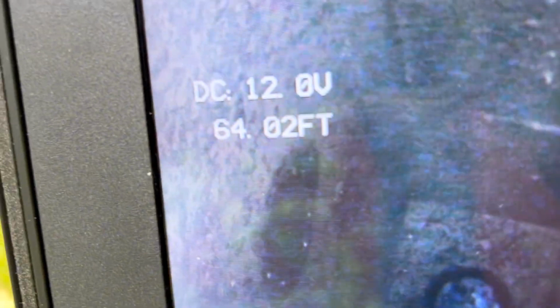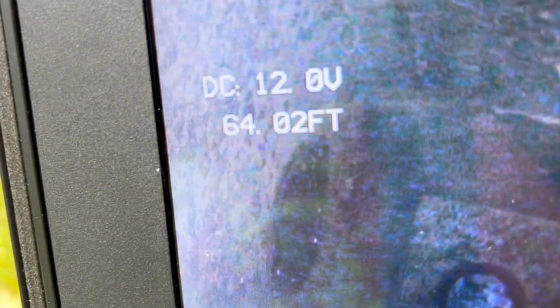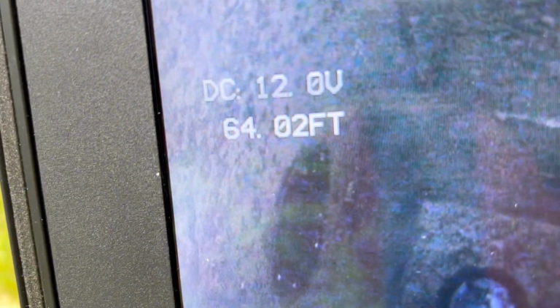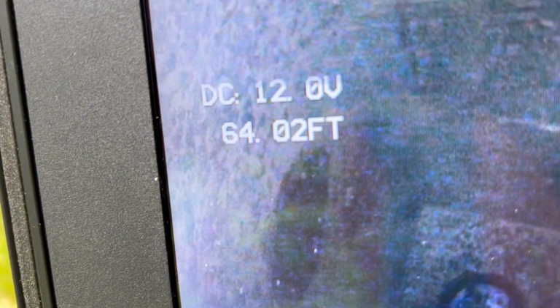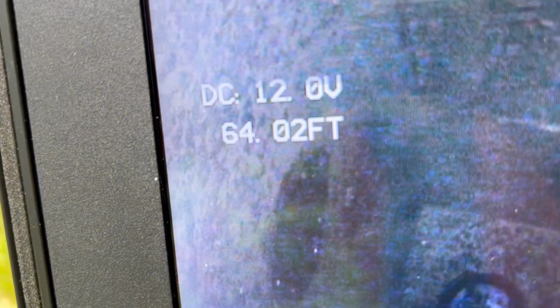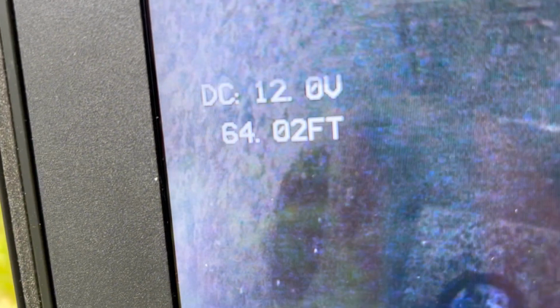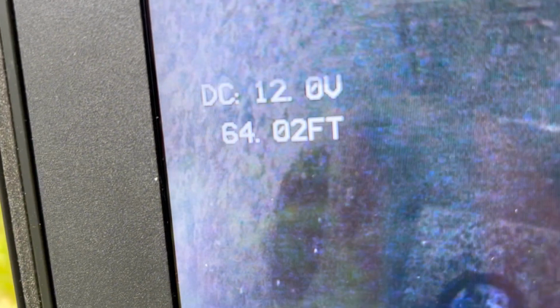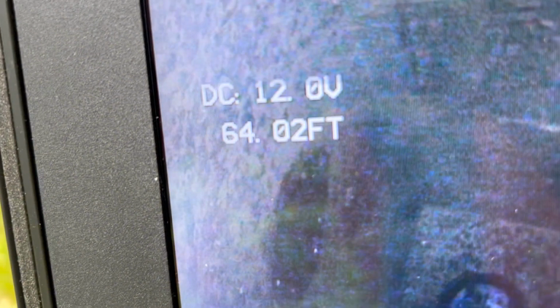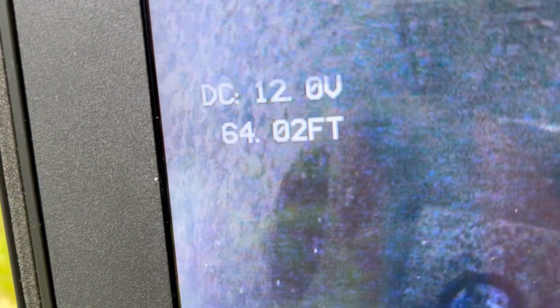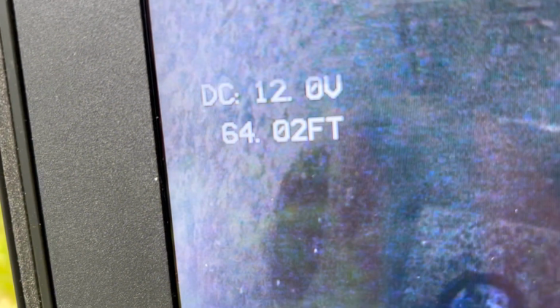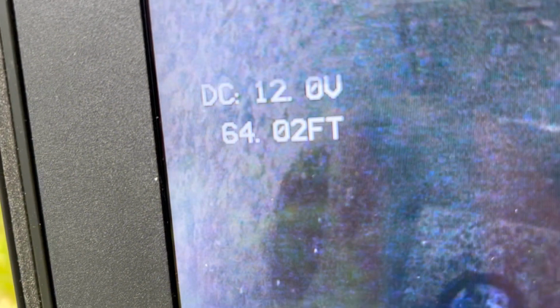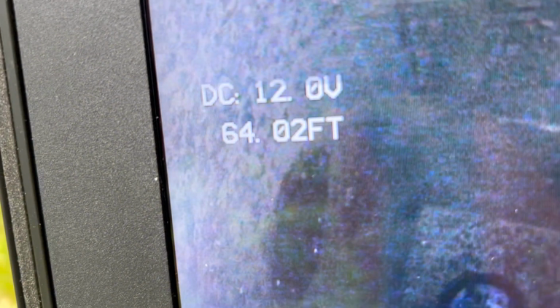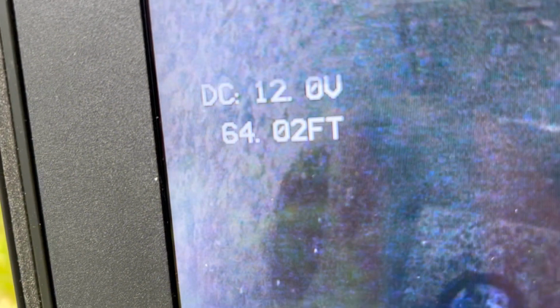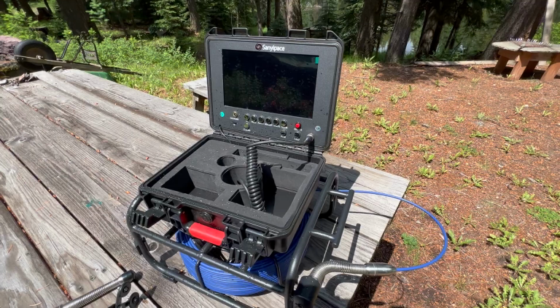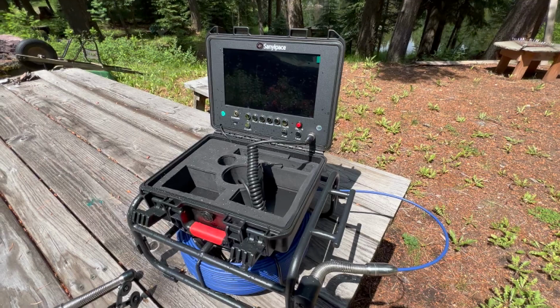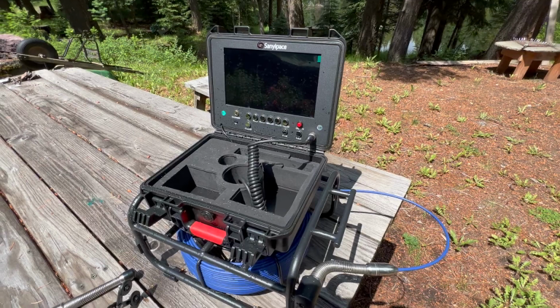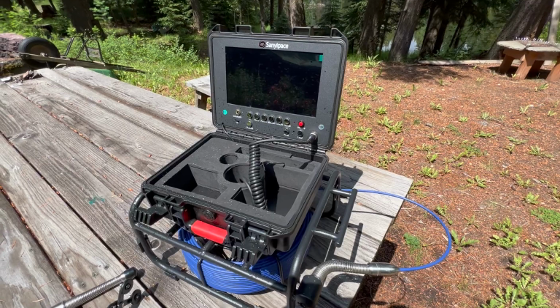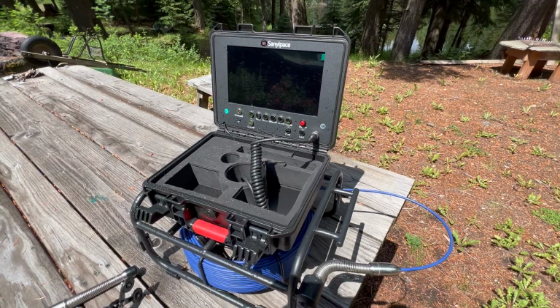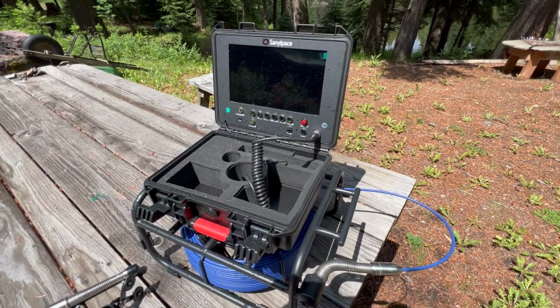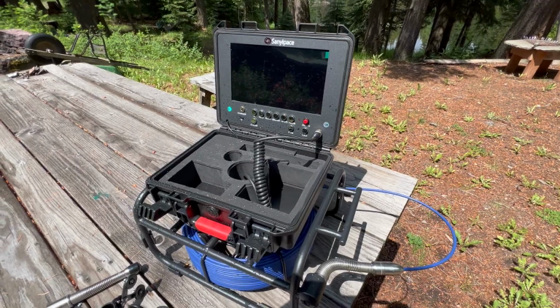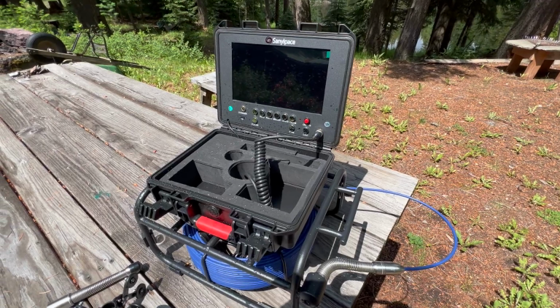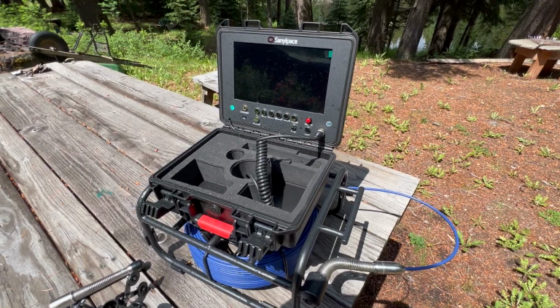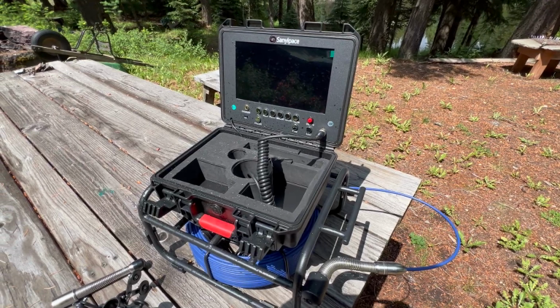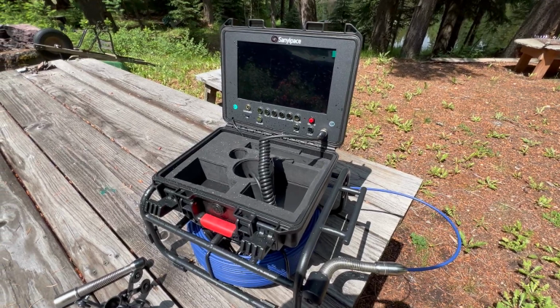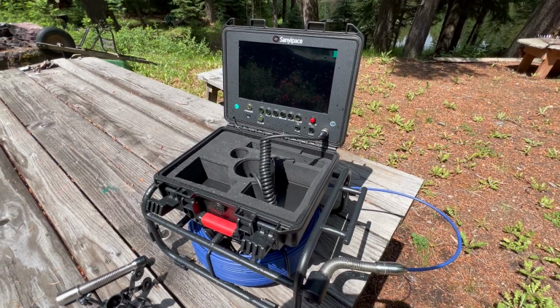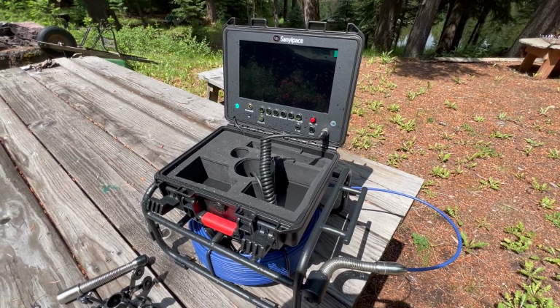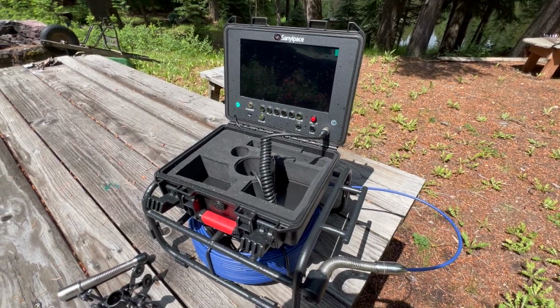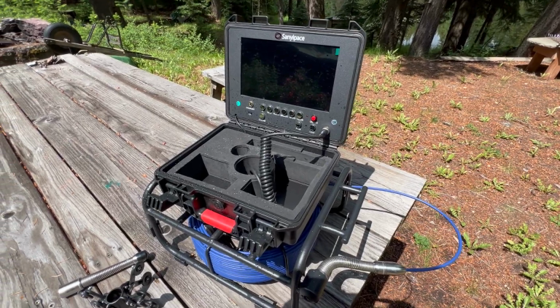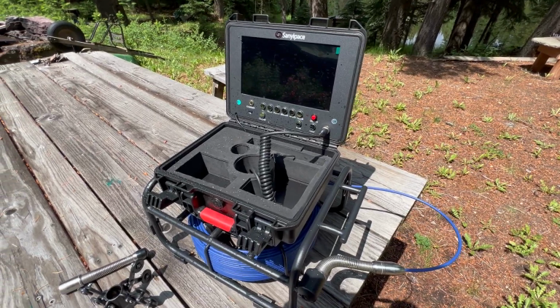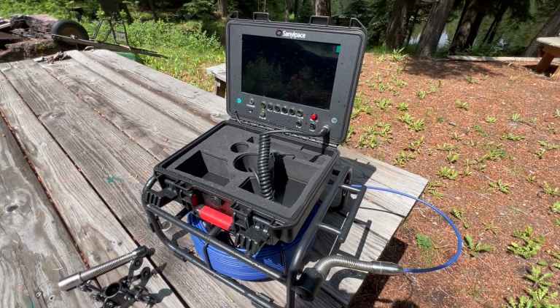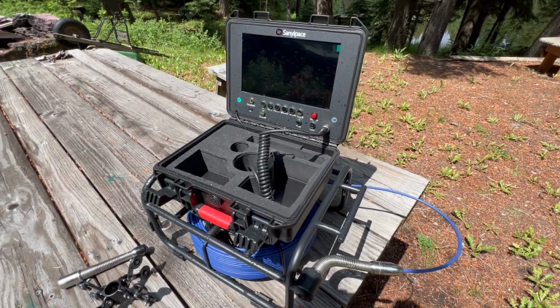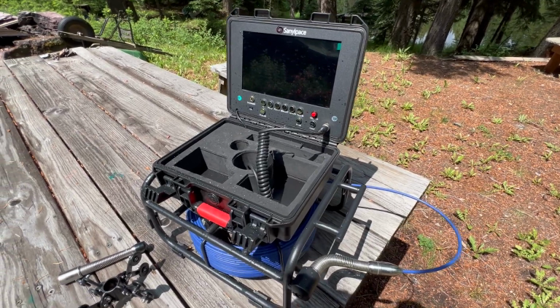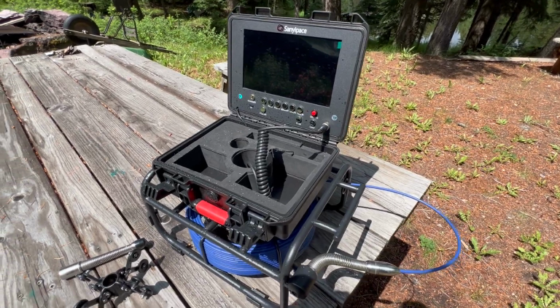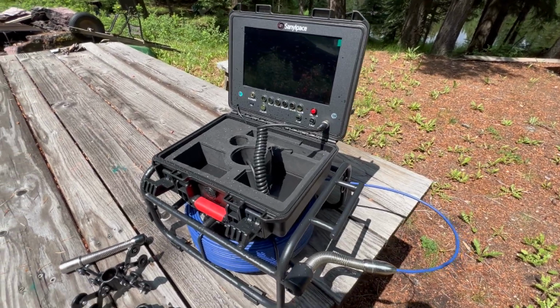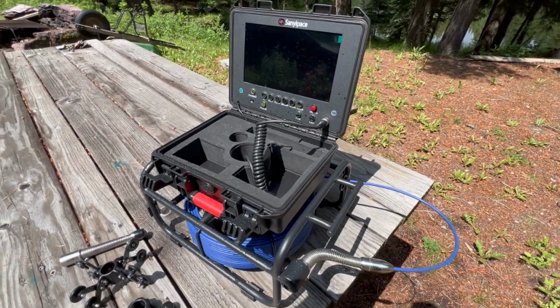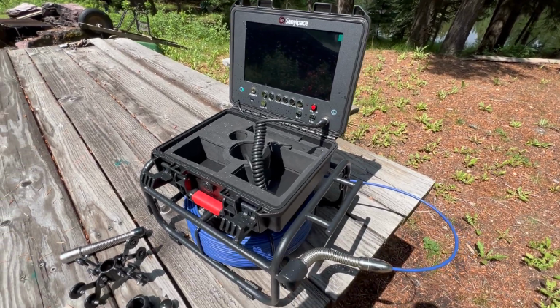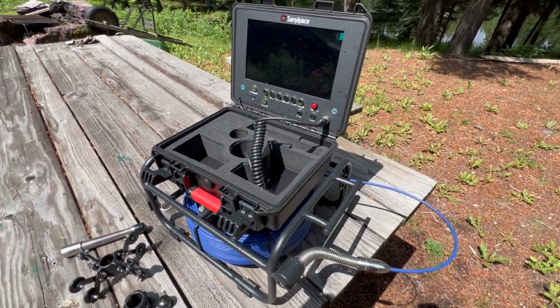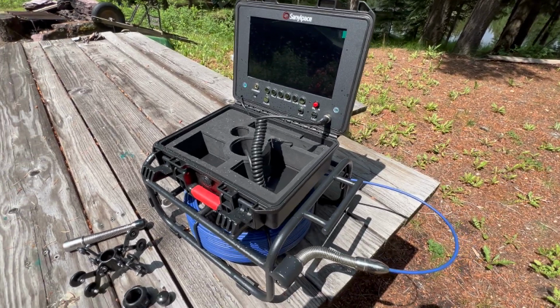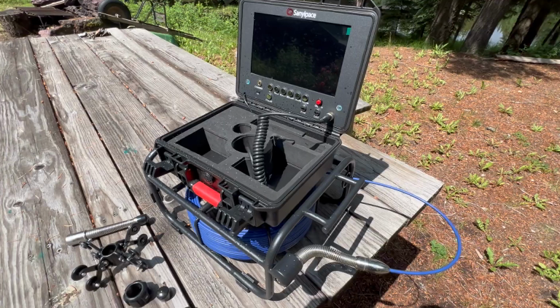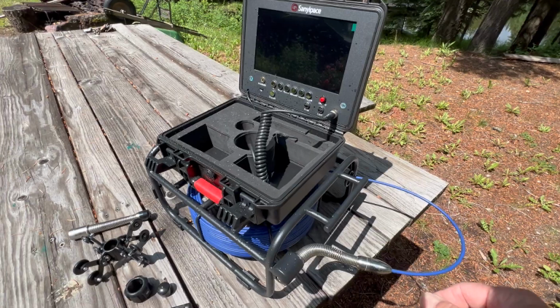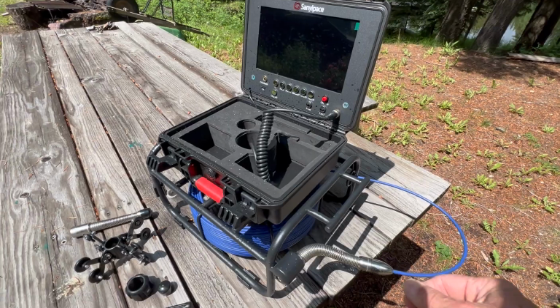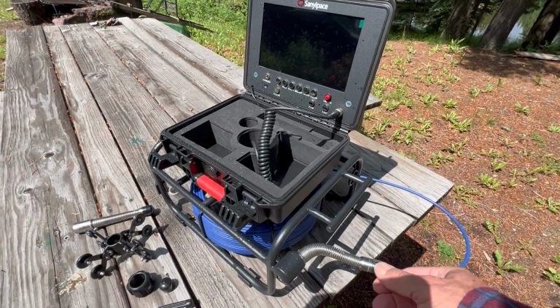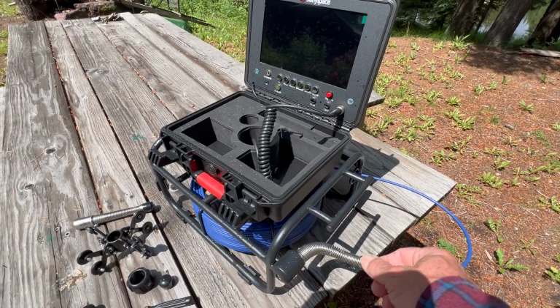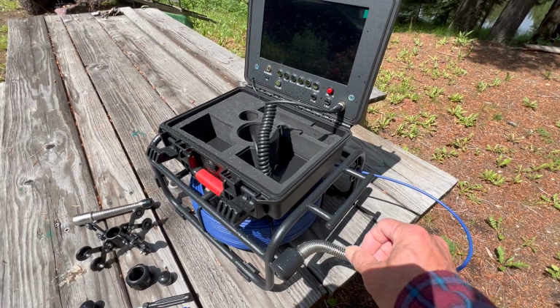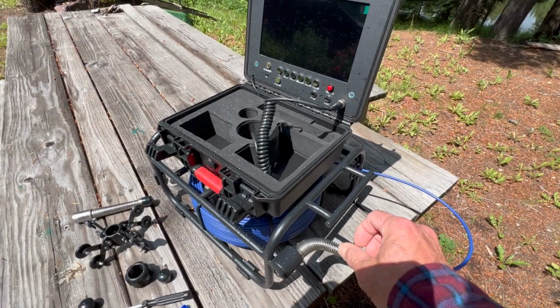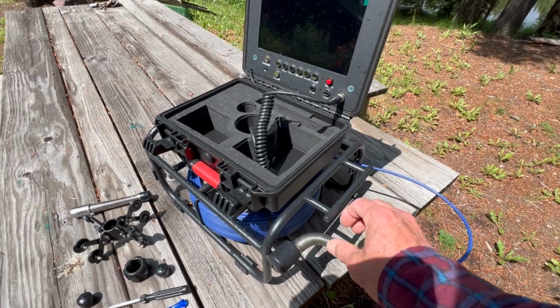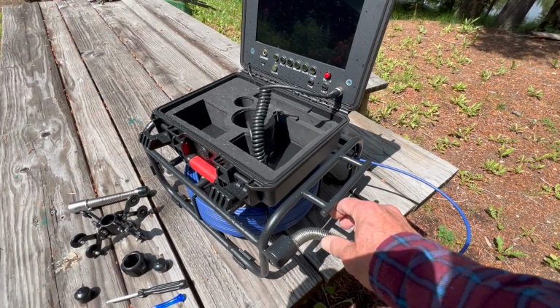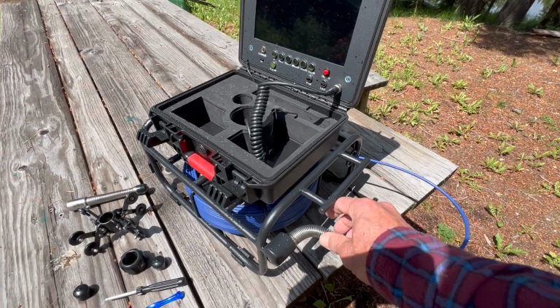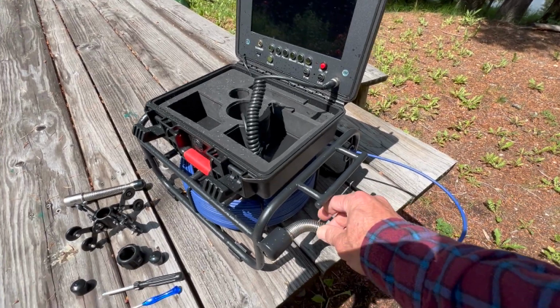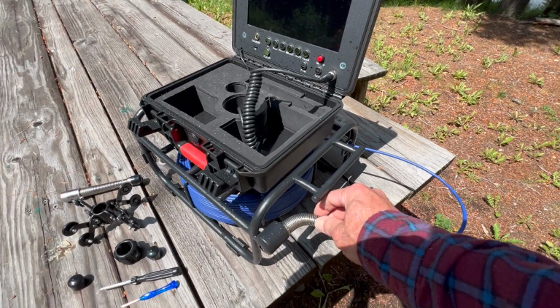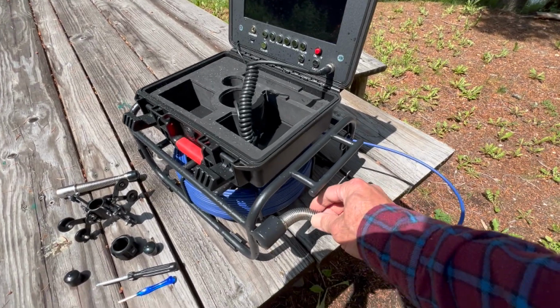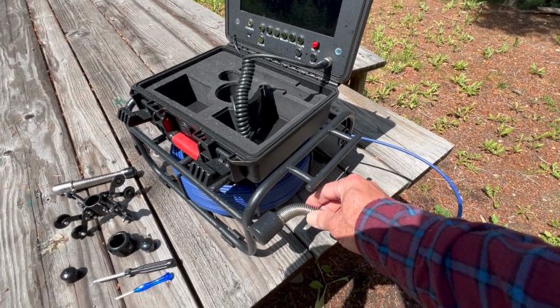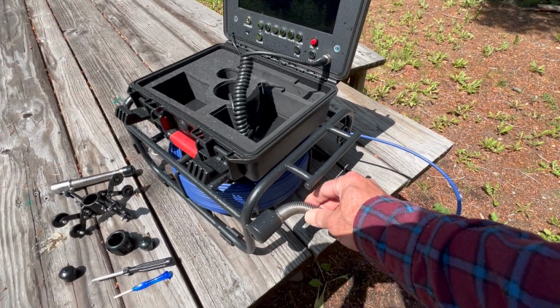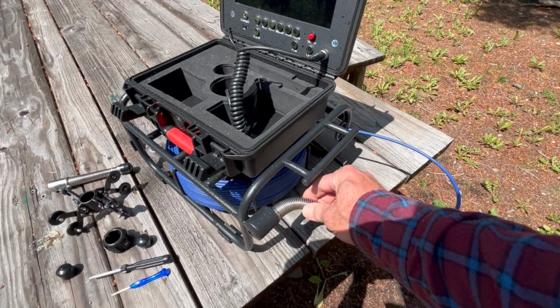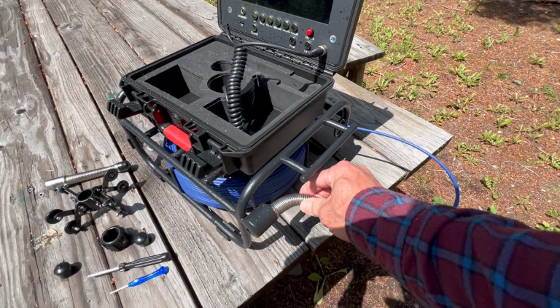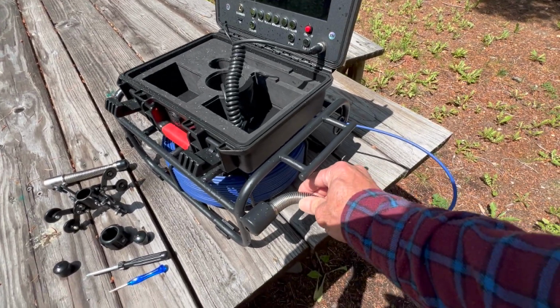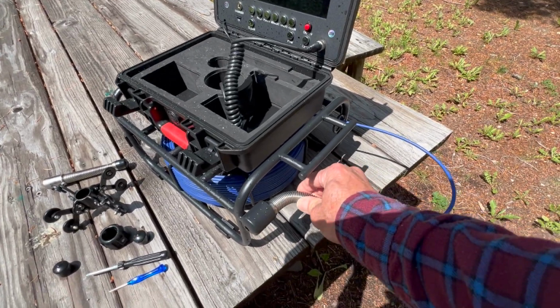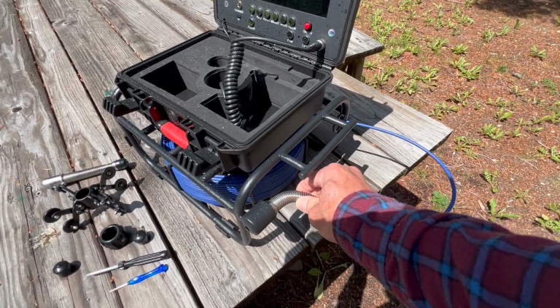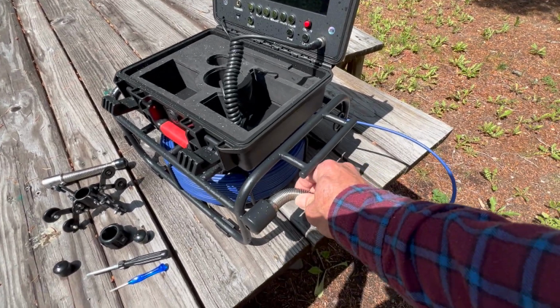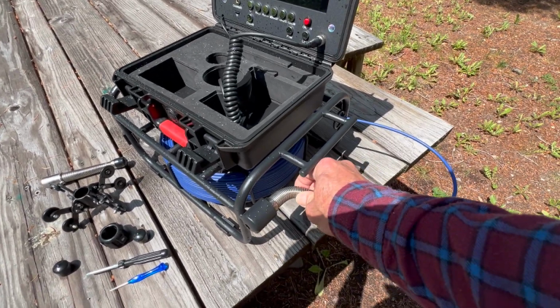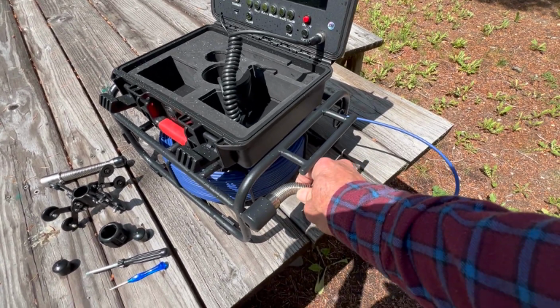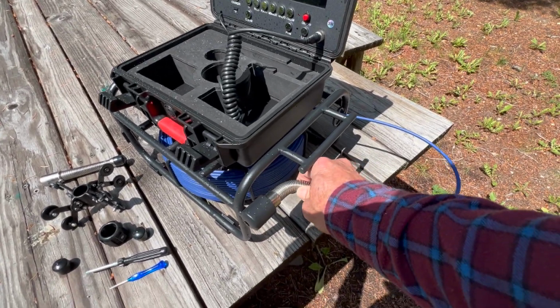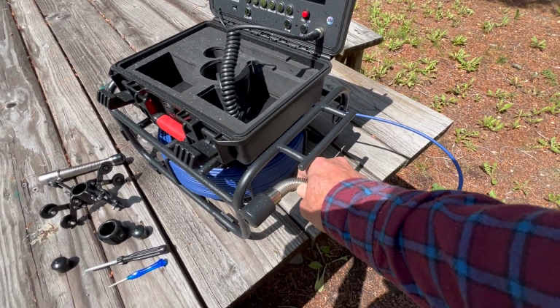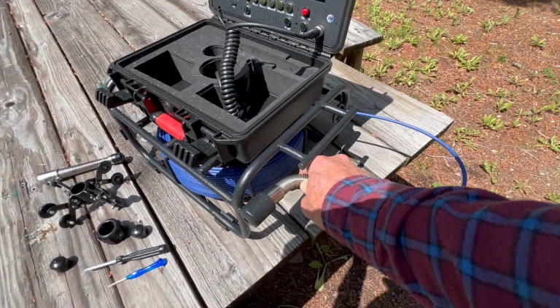Howdy folks, Doc here with Last Best Tool, and this is the Santa Pace sewer camera — an essential tool especially for what I'm about to get into.